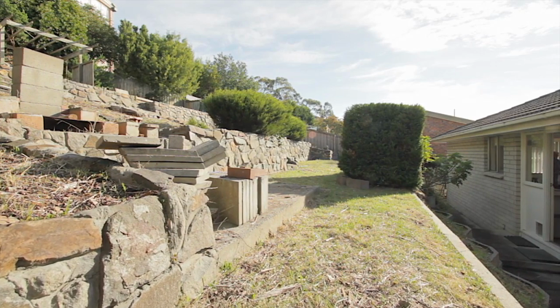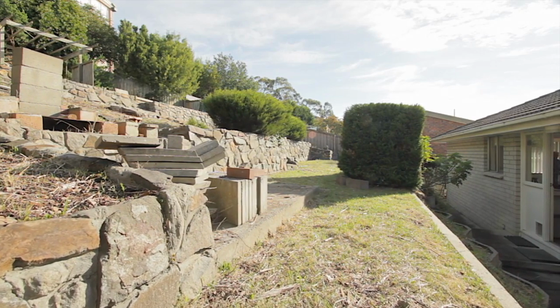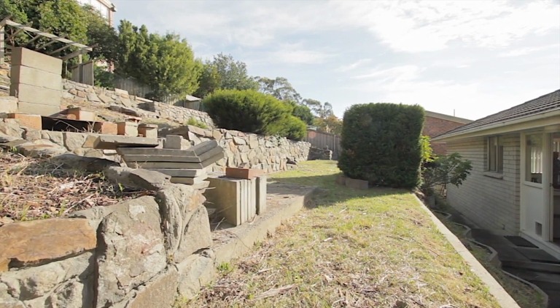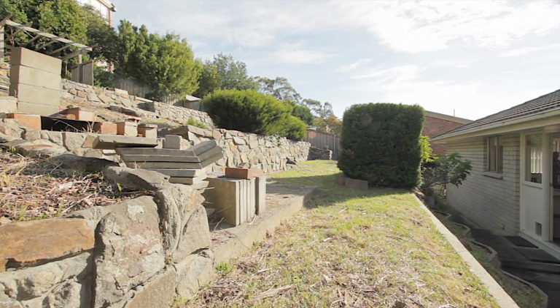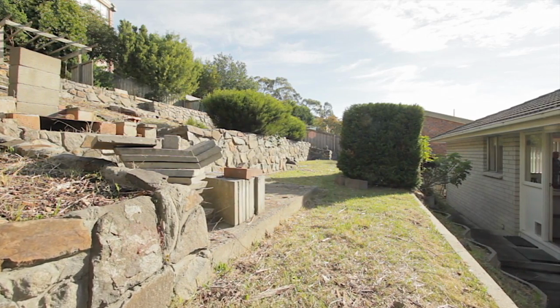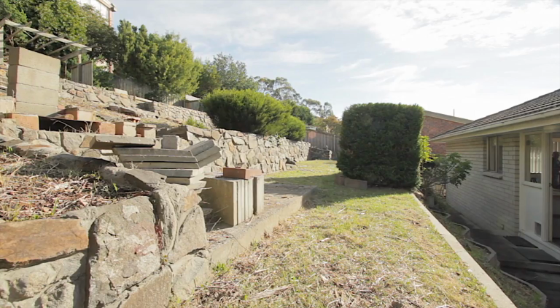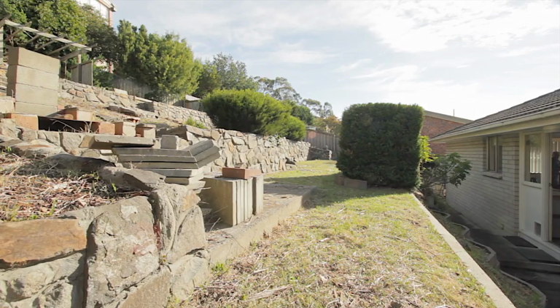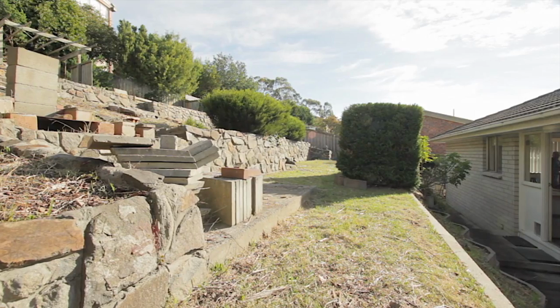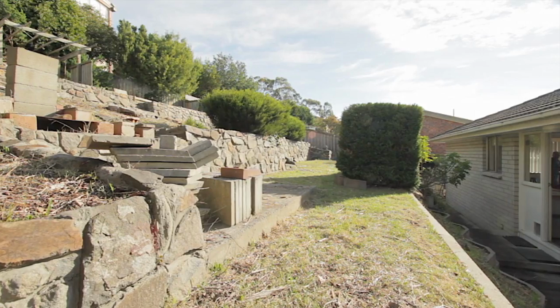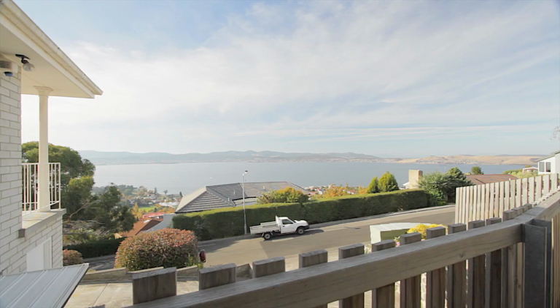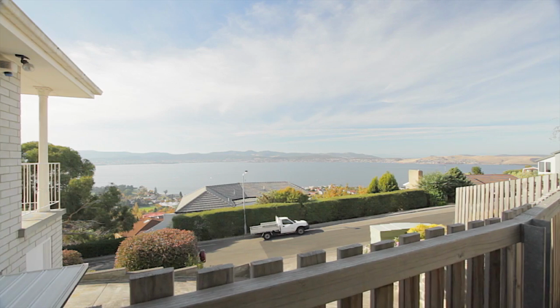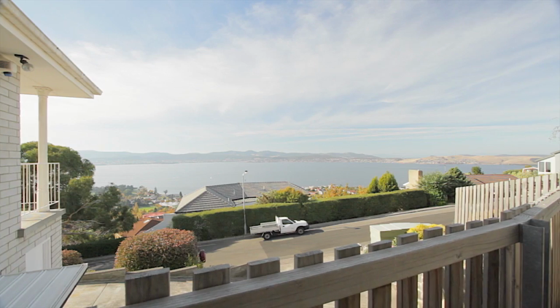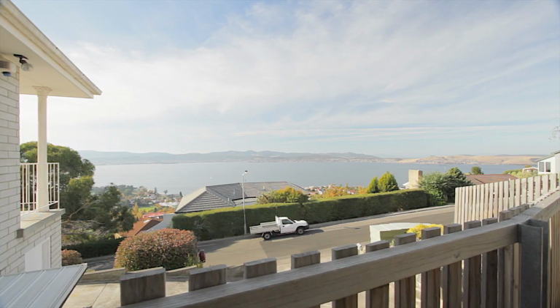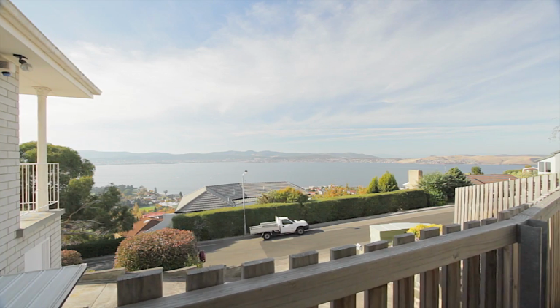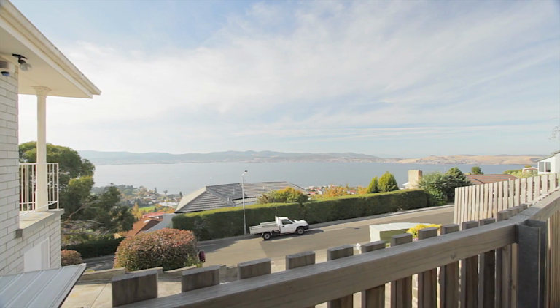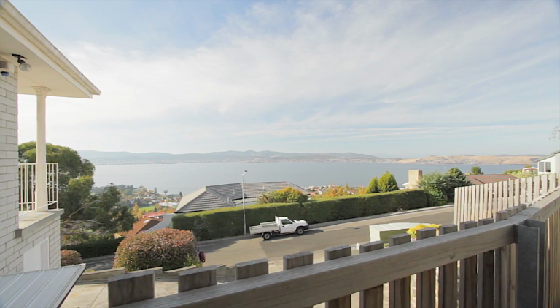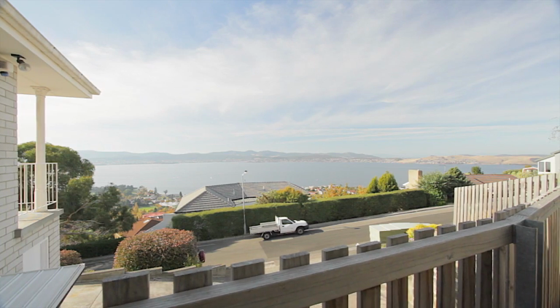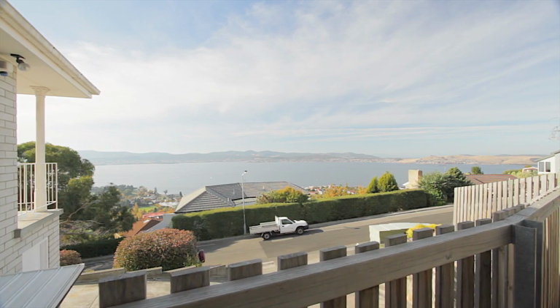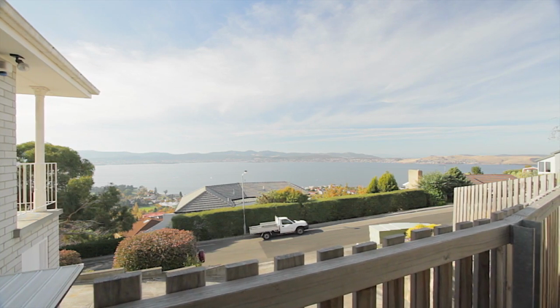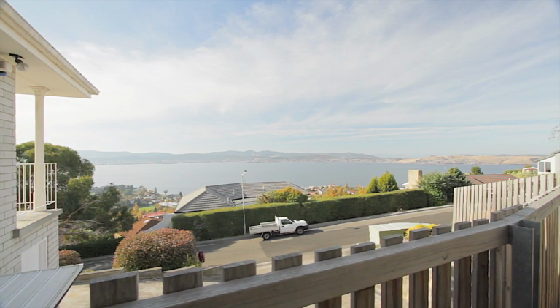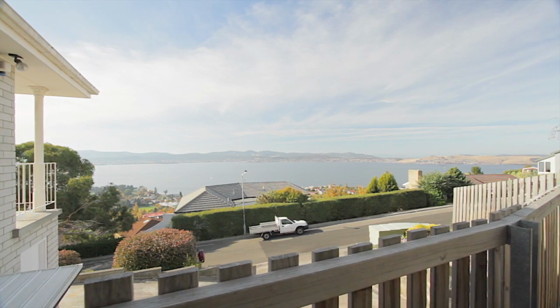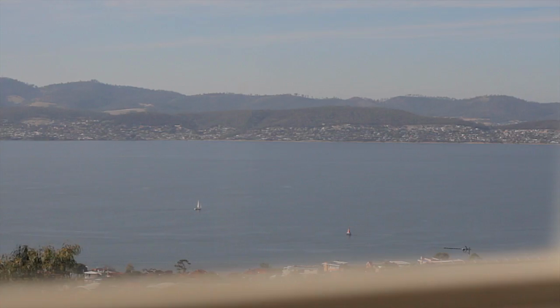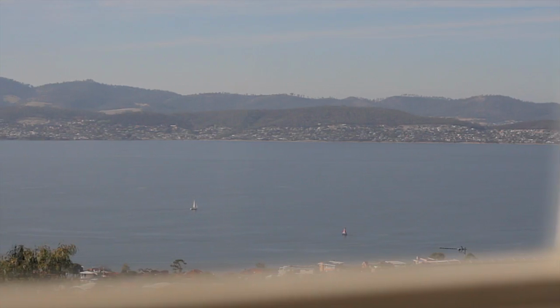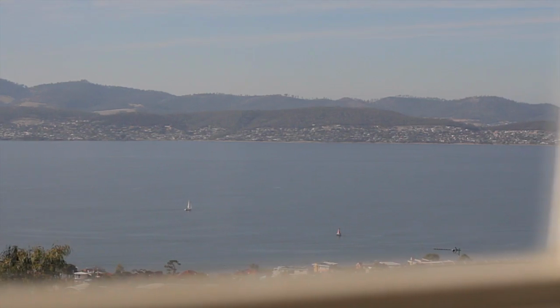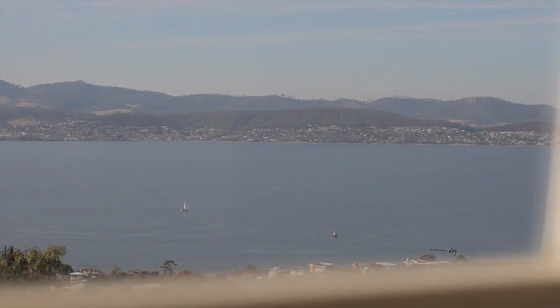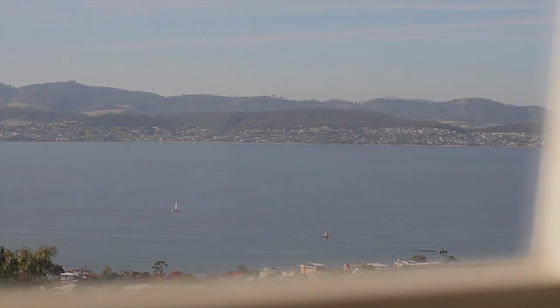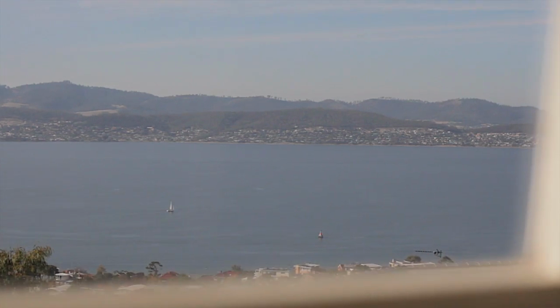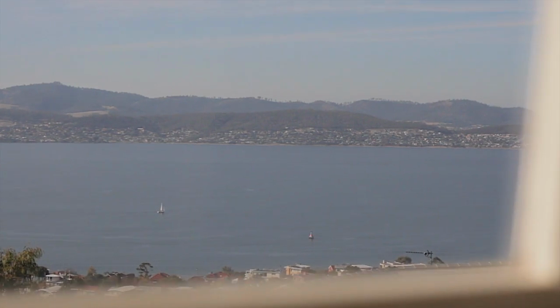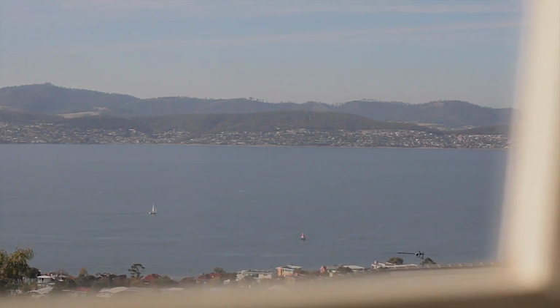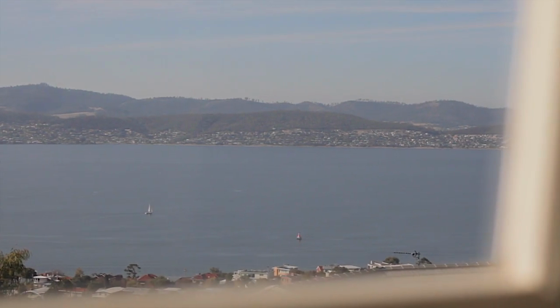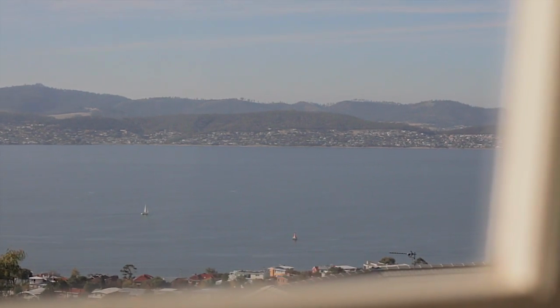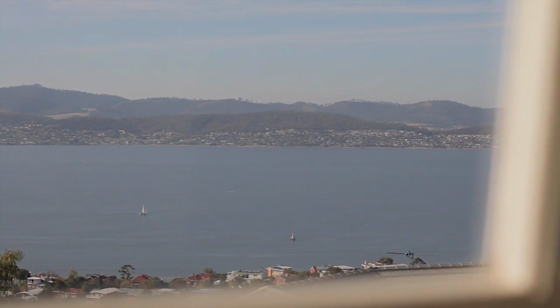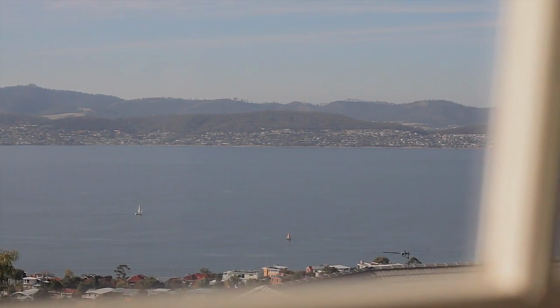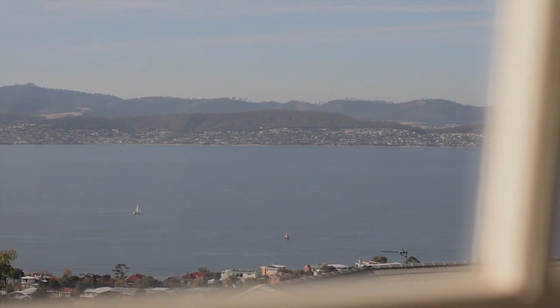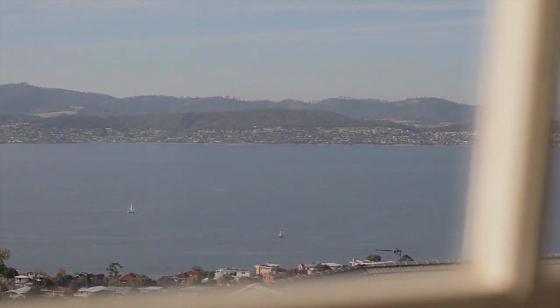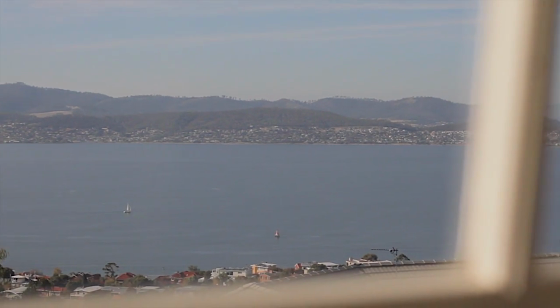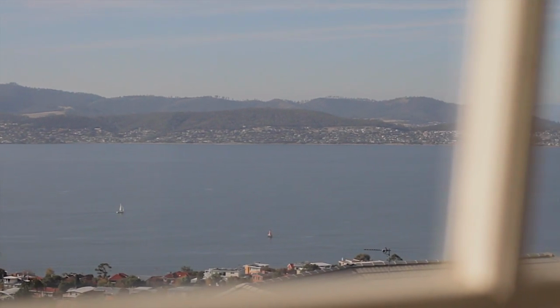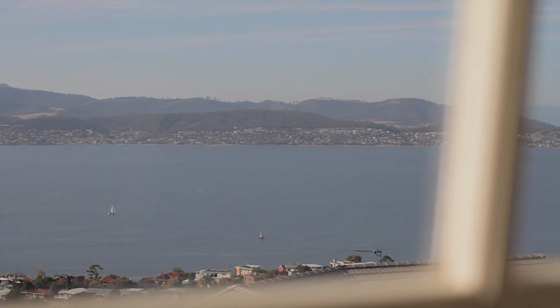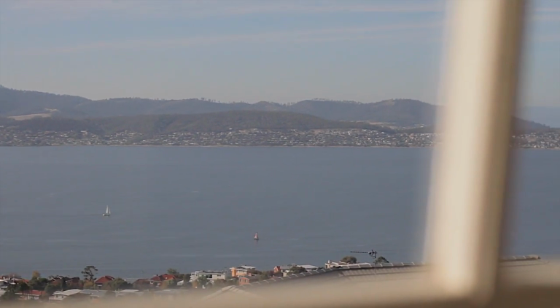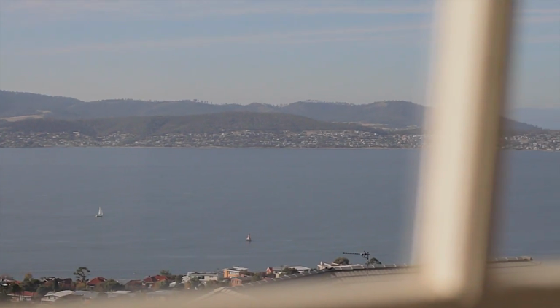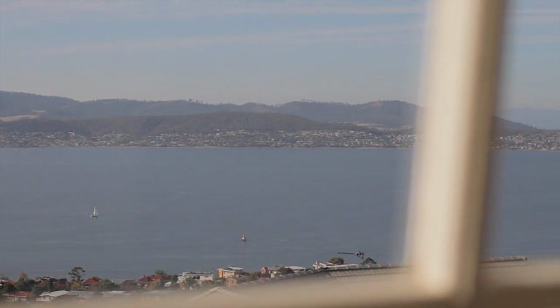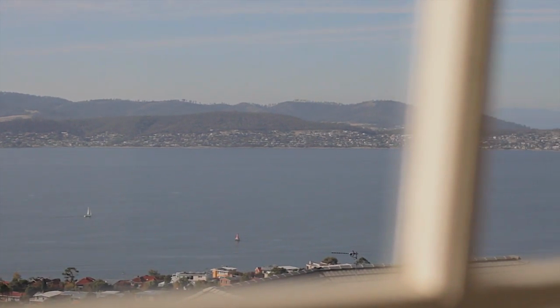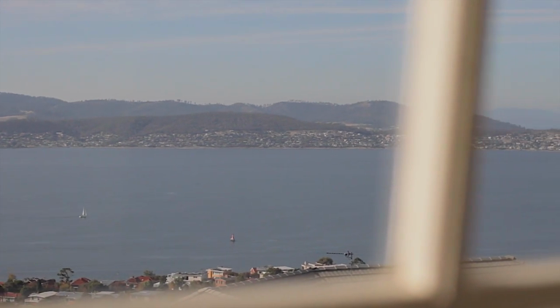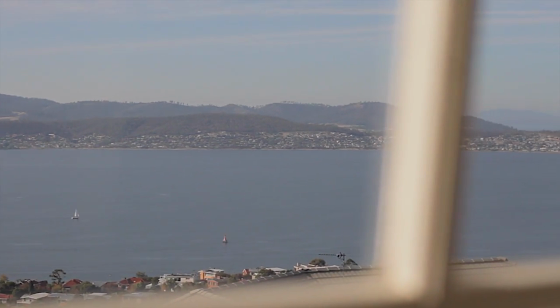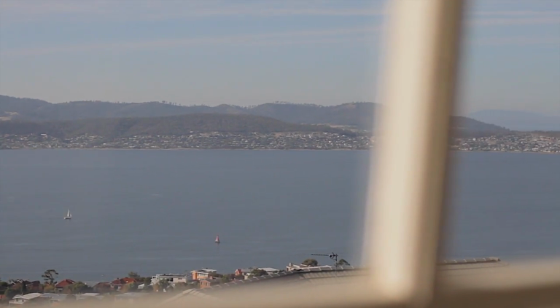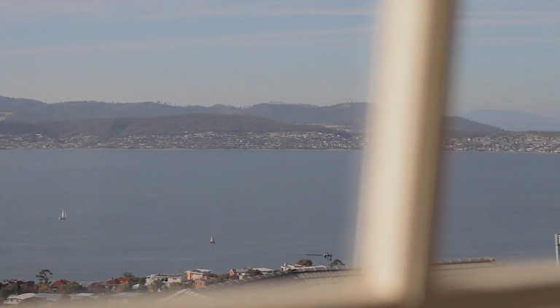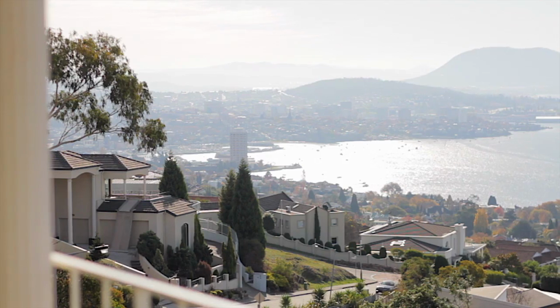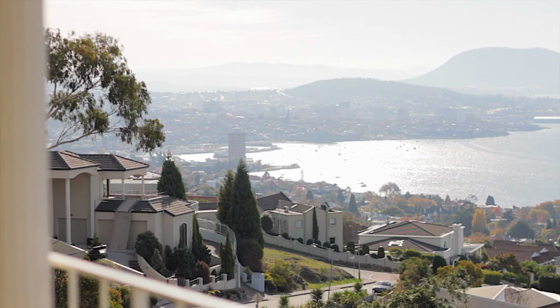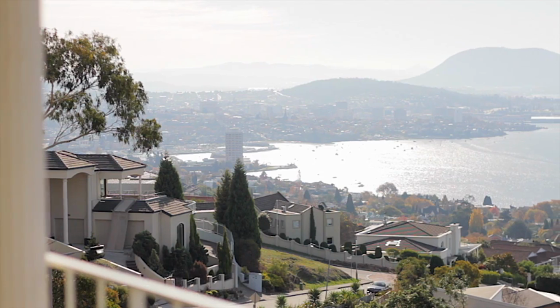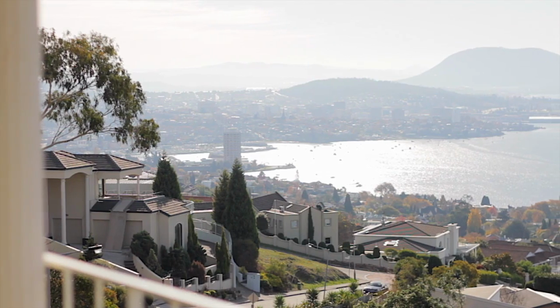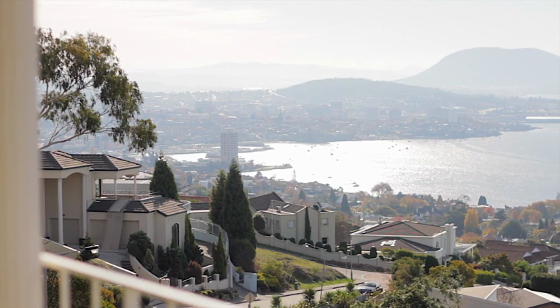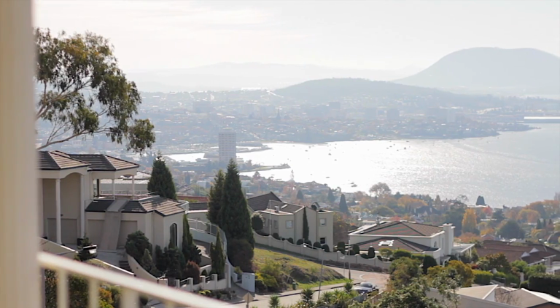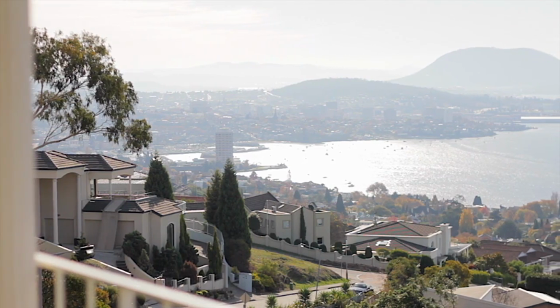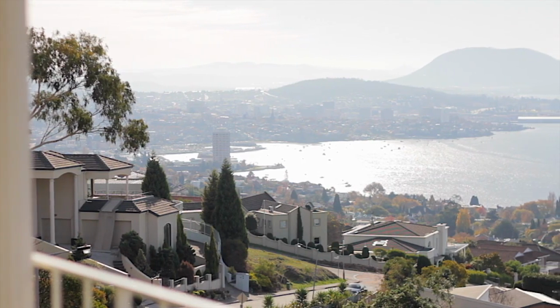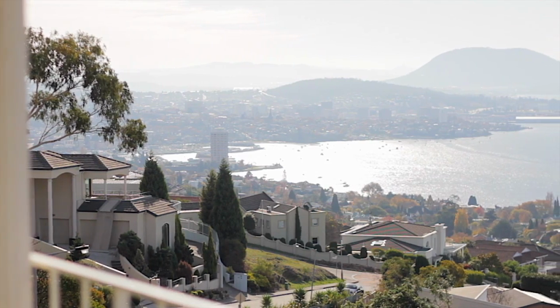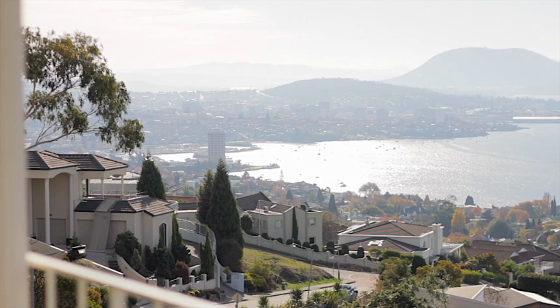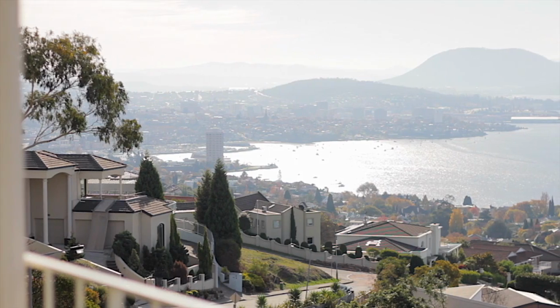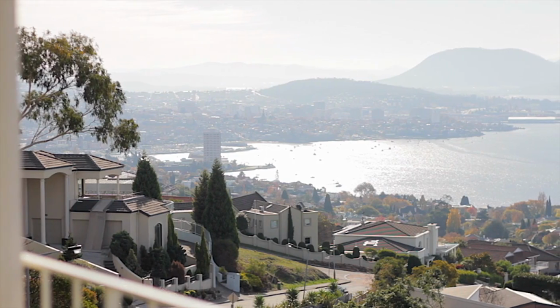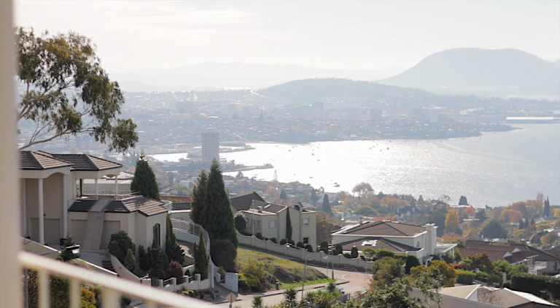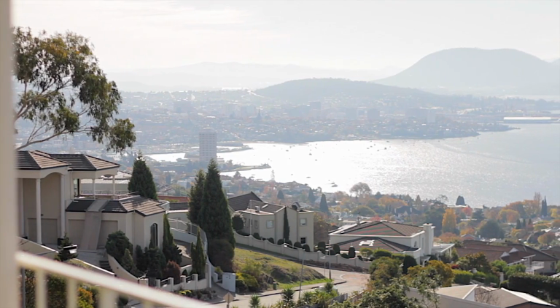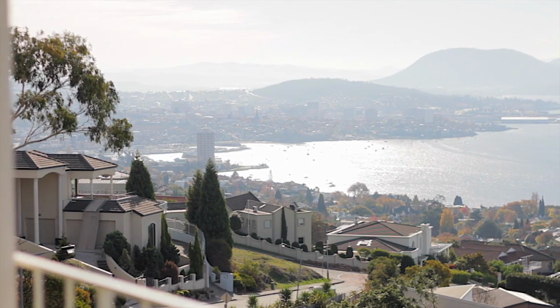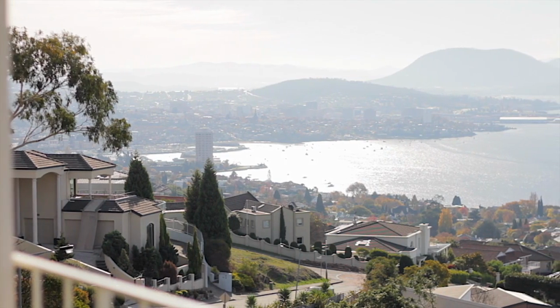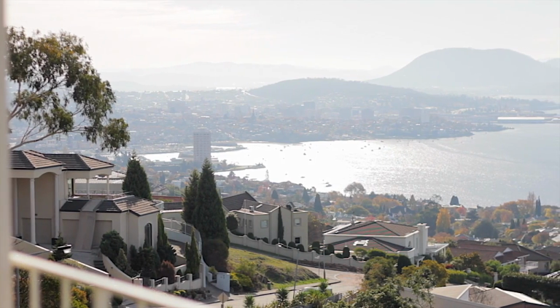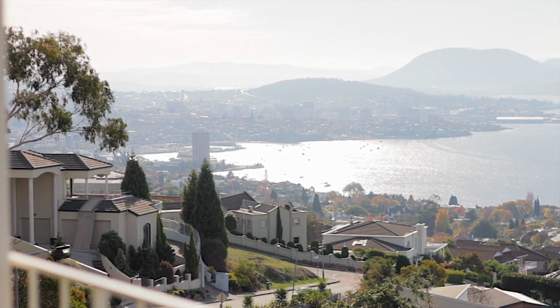If location is your priority, do not miss viewing this exceptional property and contact Mark for an appointment.